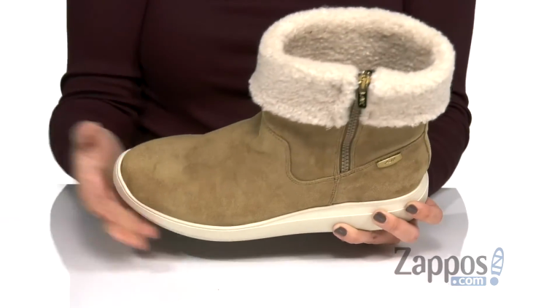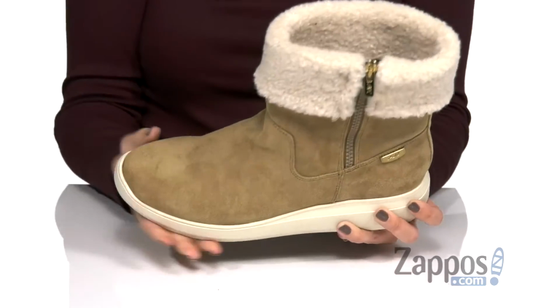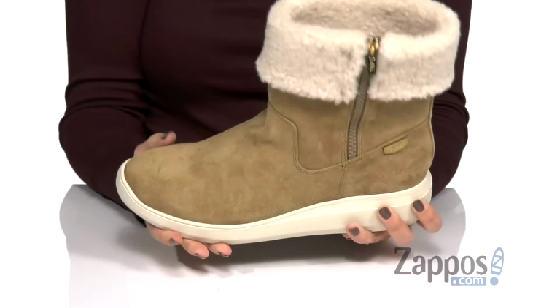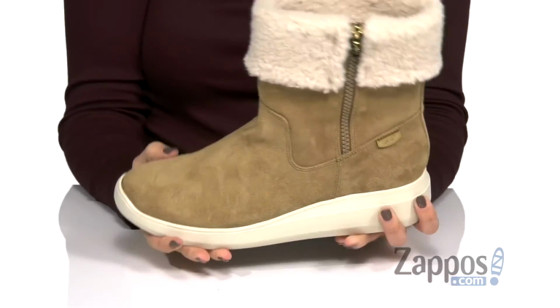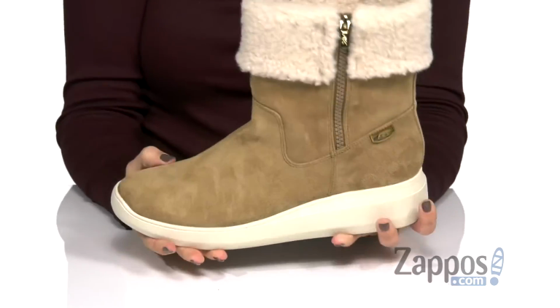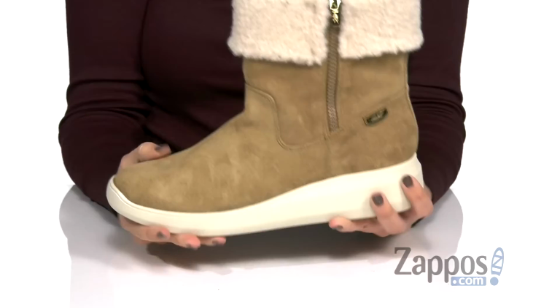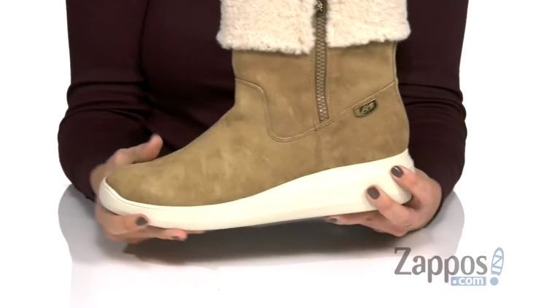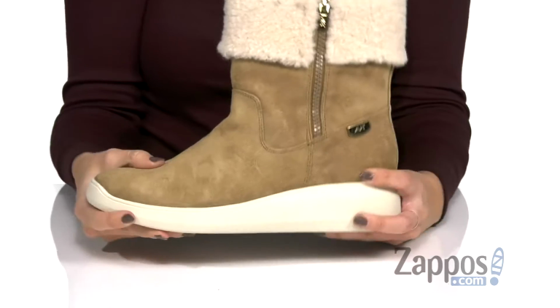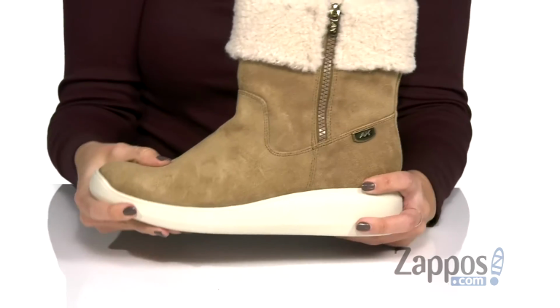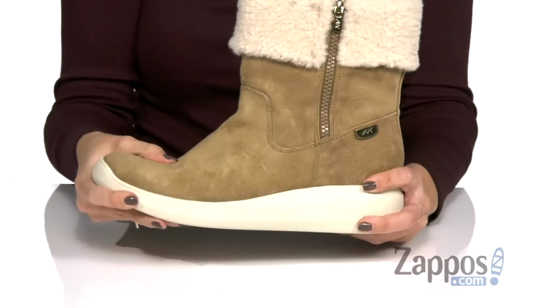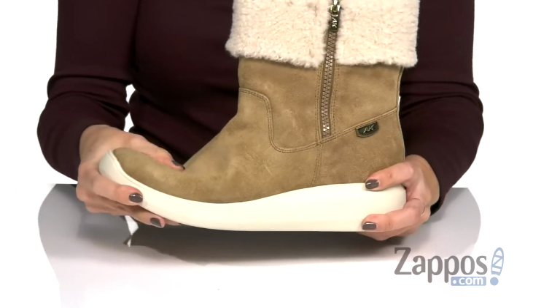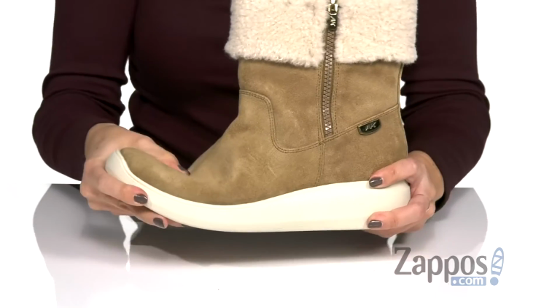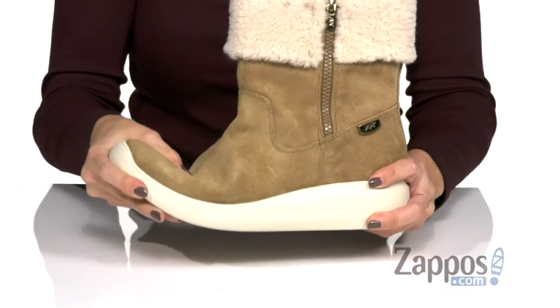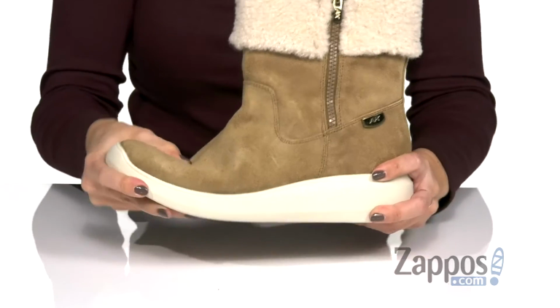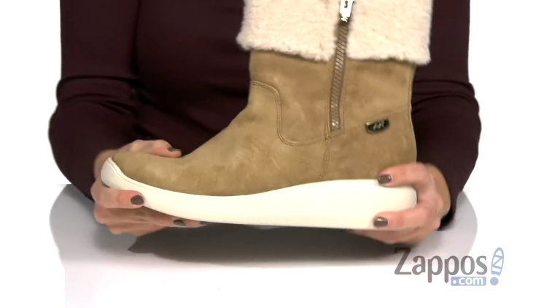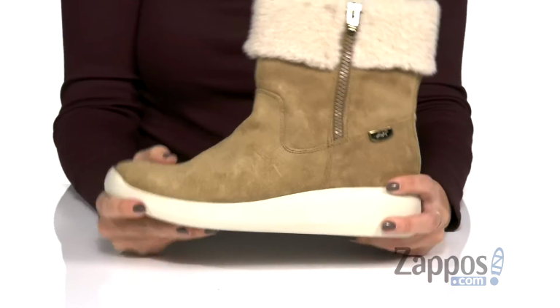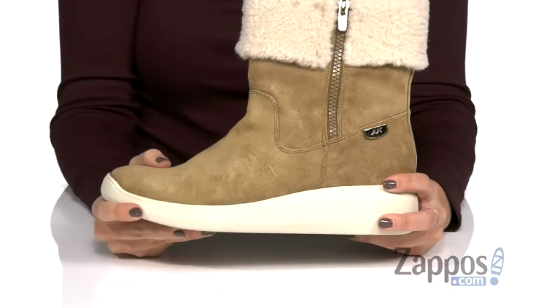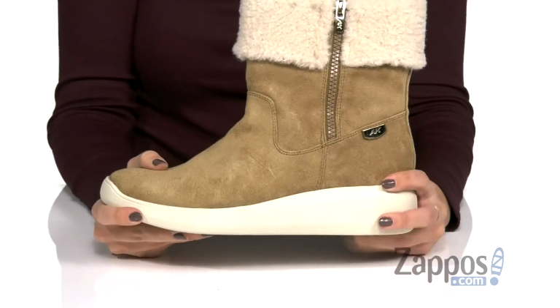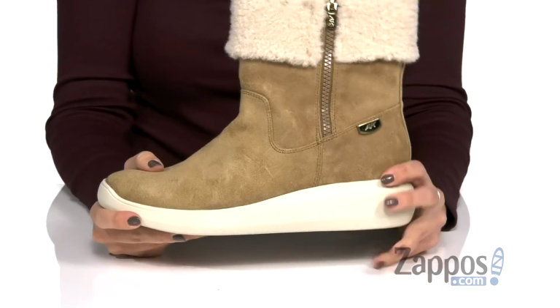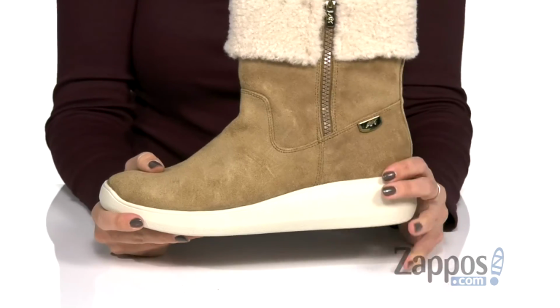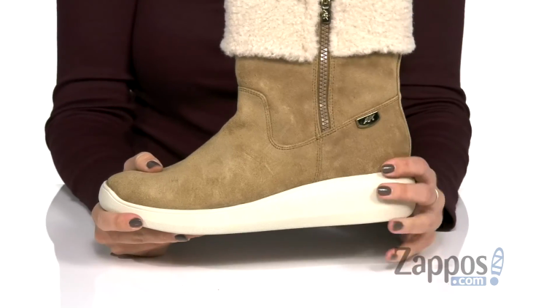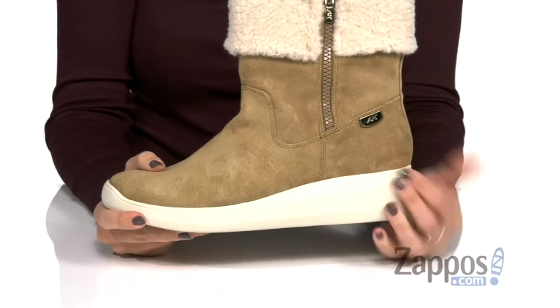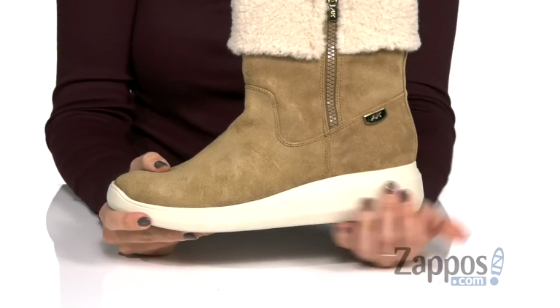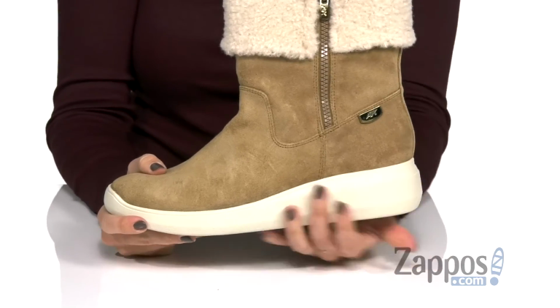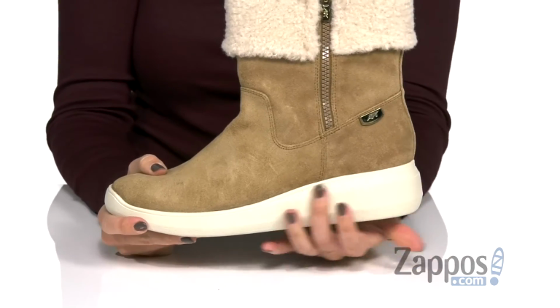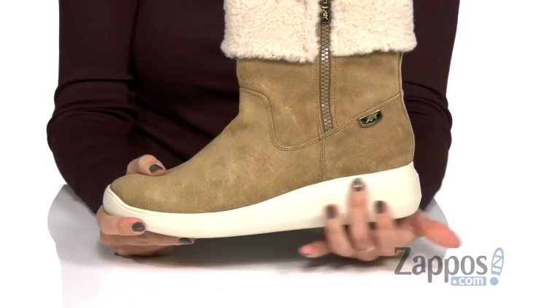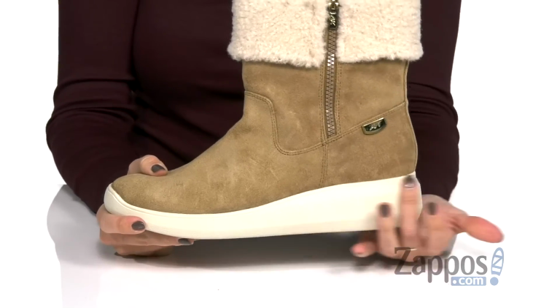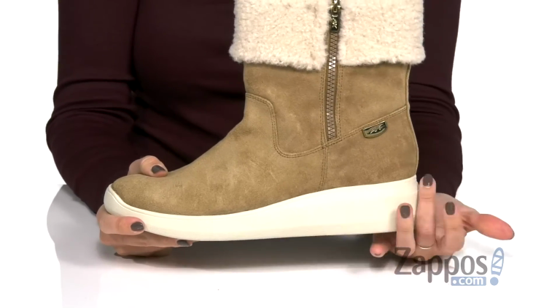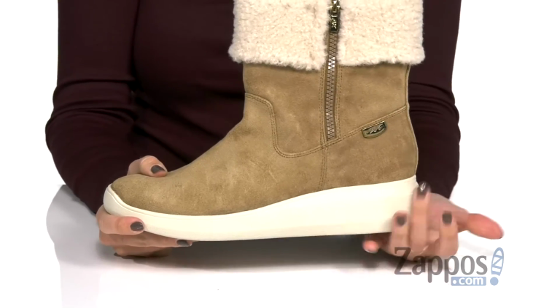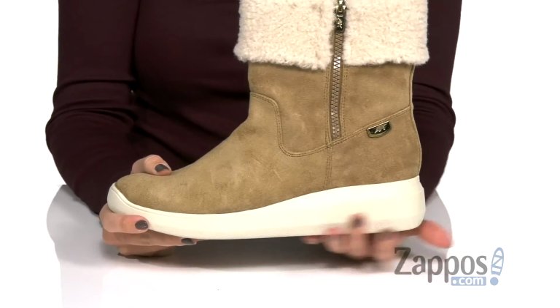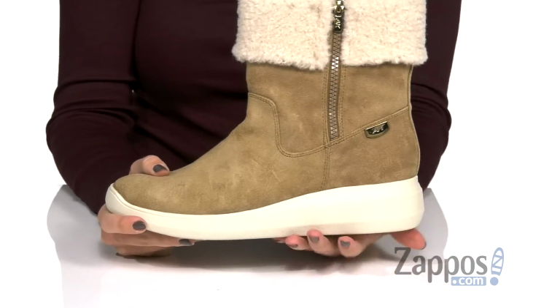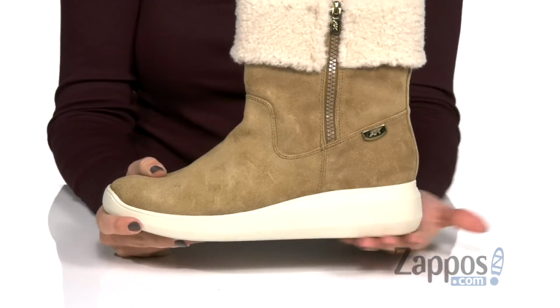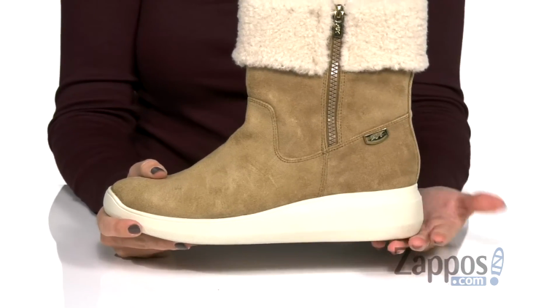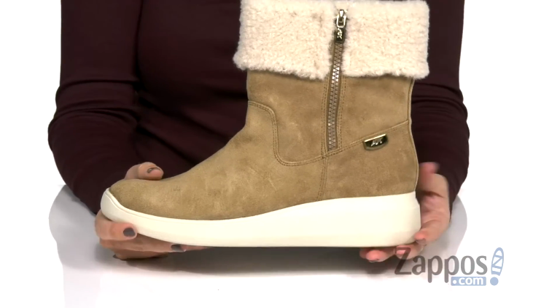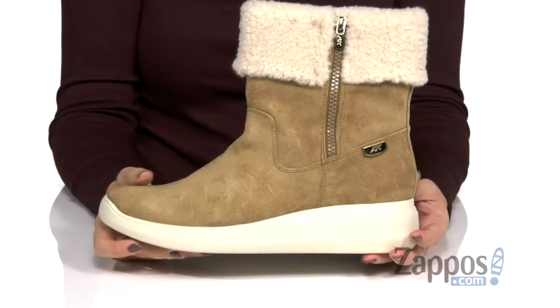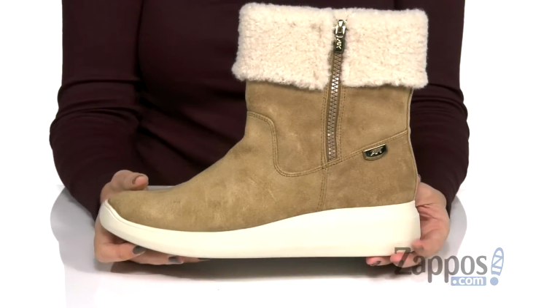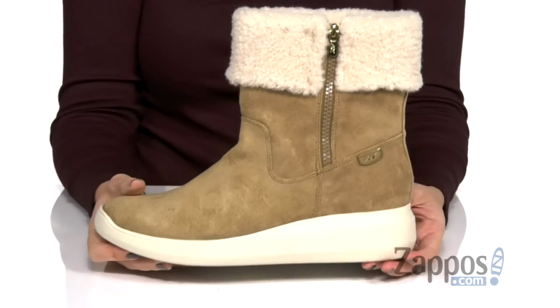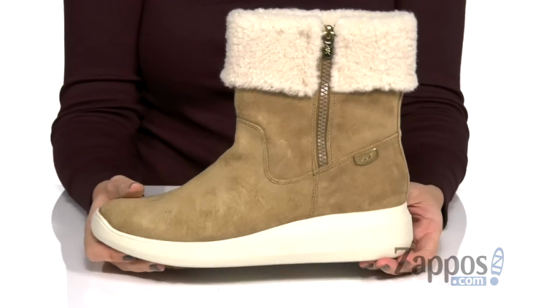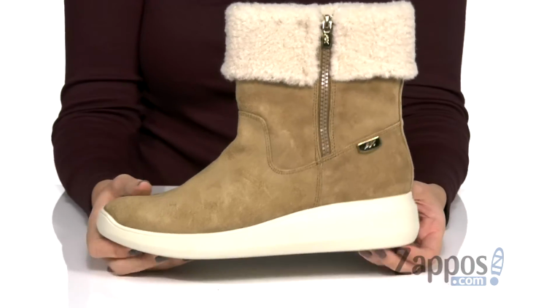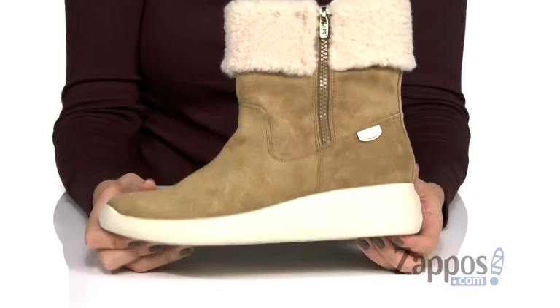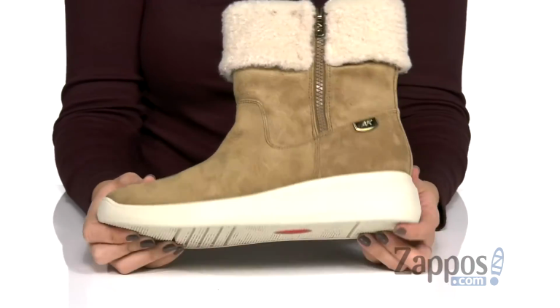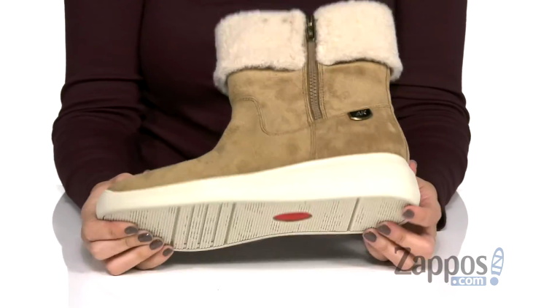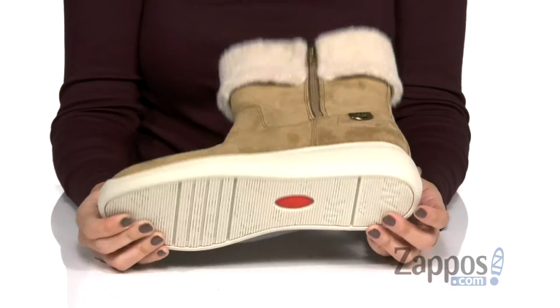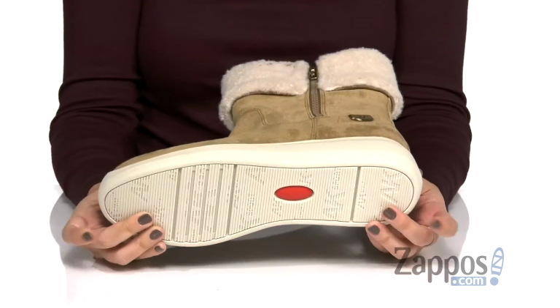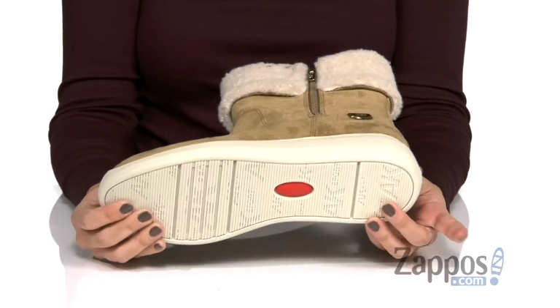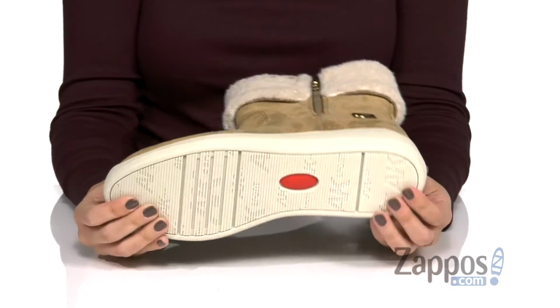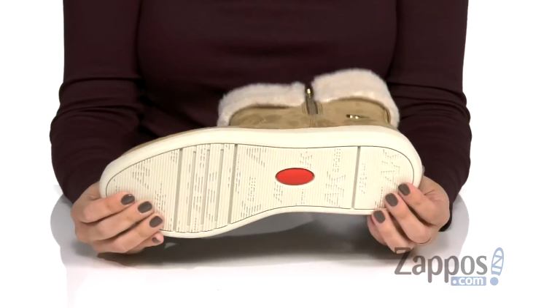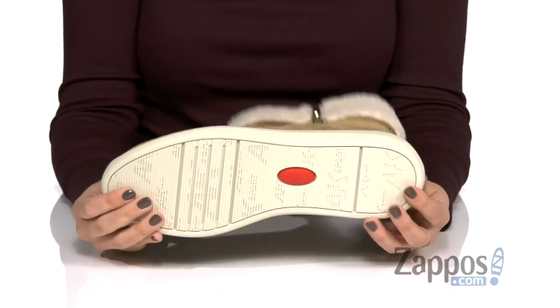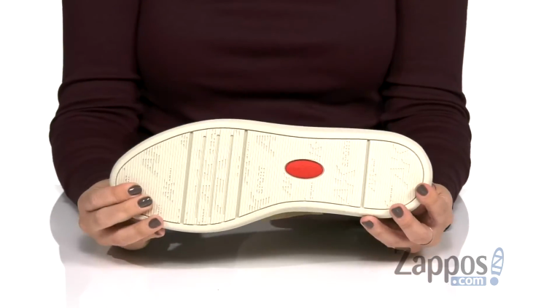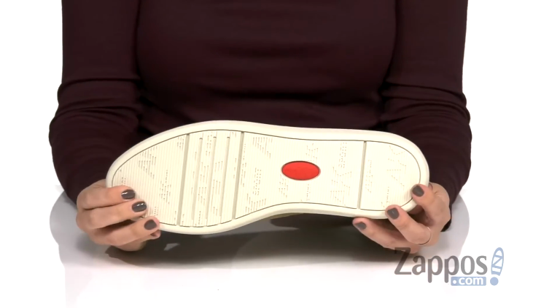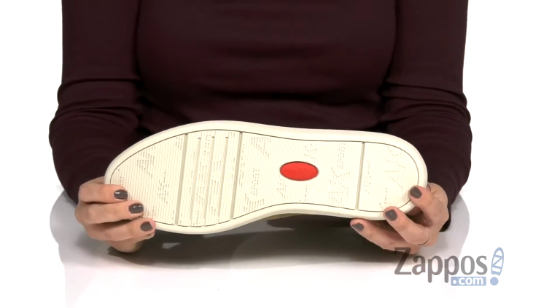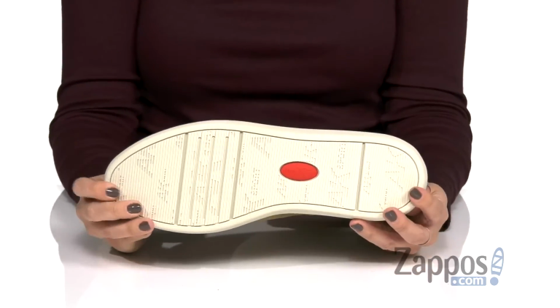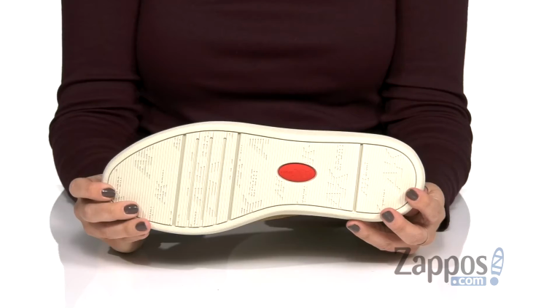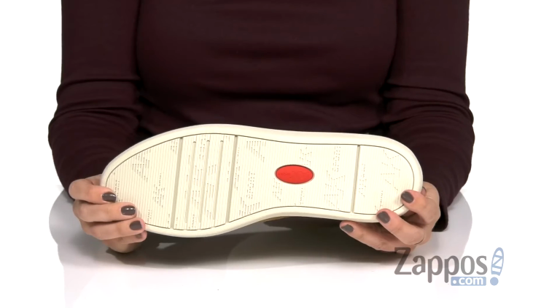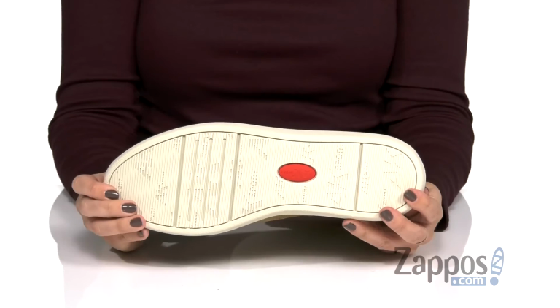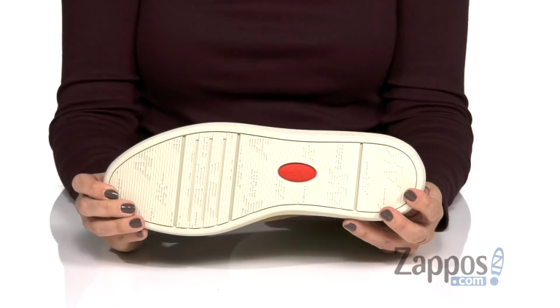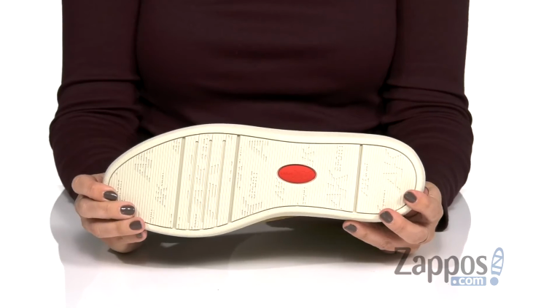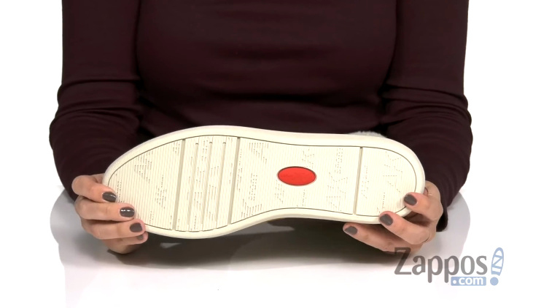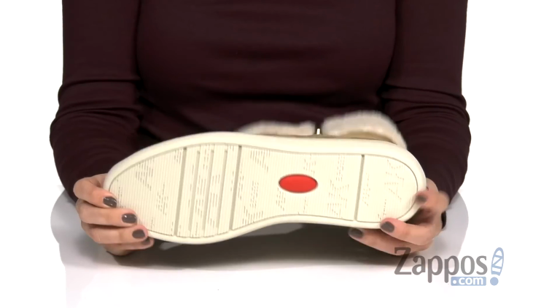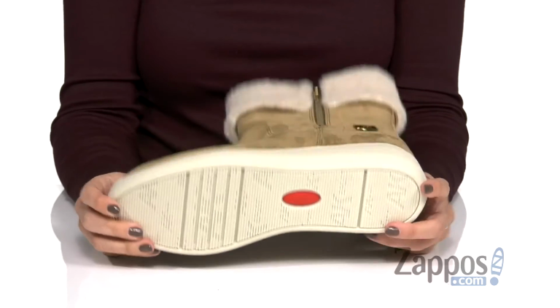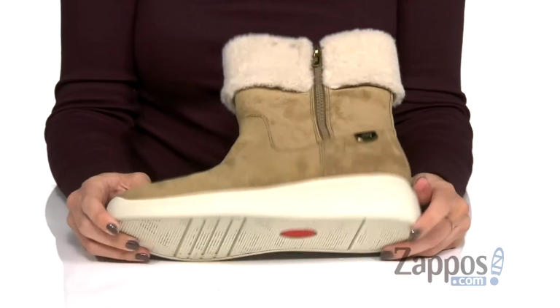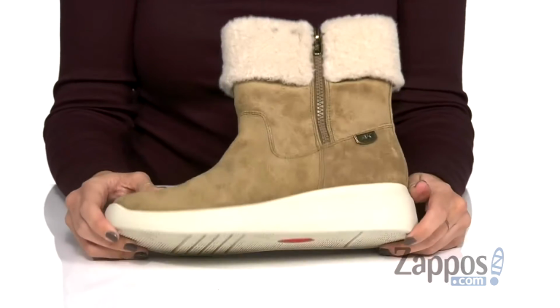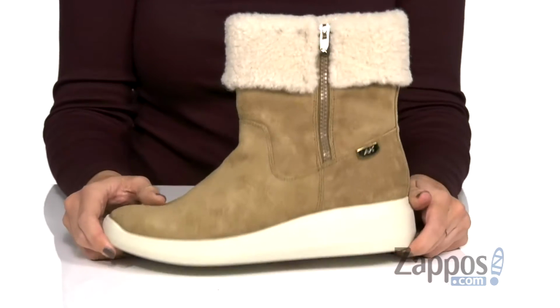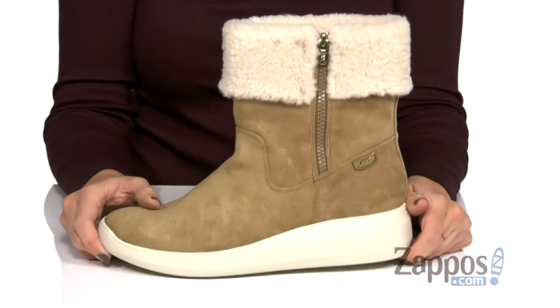Great shock absorption too. Awesome flexibility — it's got a little bit of a wedge, so you've got a boost in height there. And the bottom is gonna be a rubber outsole.